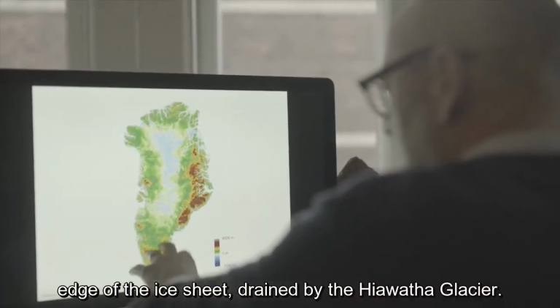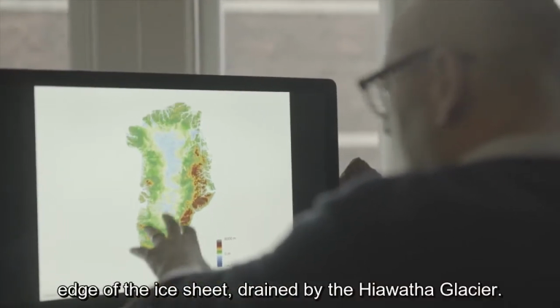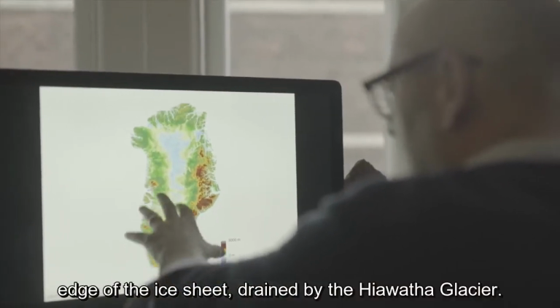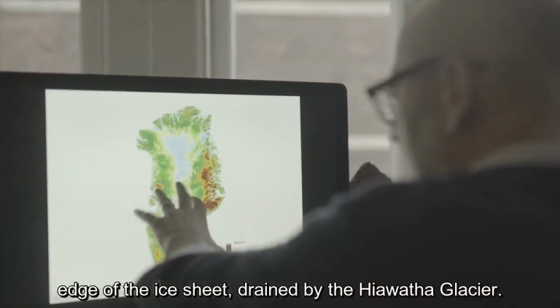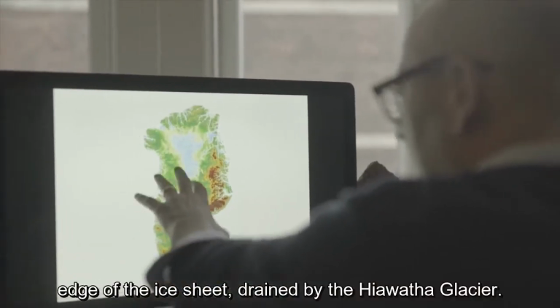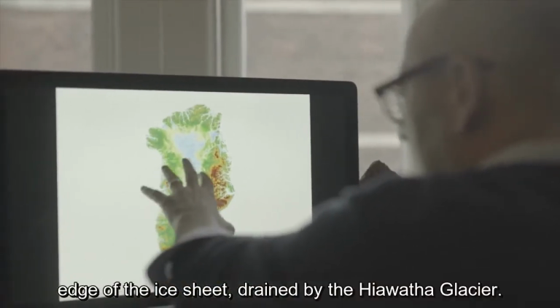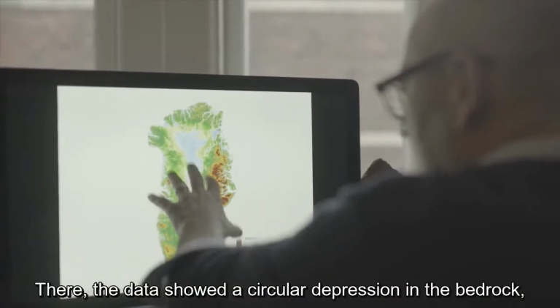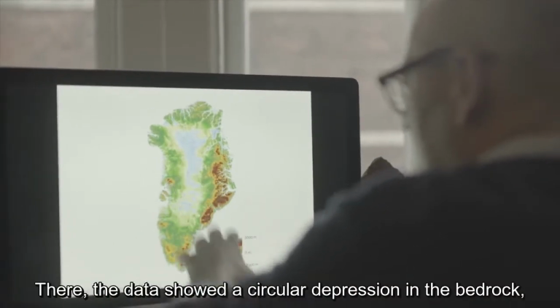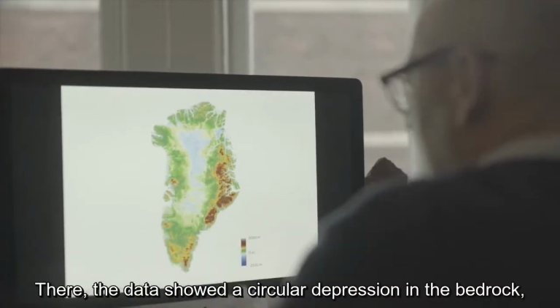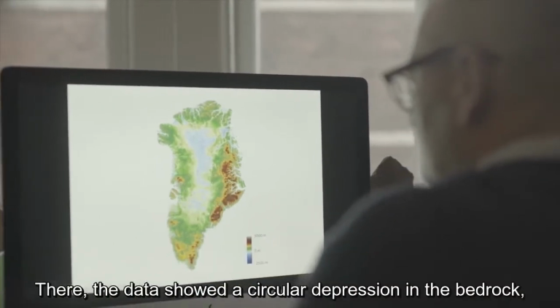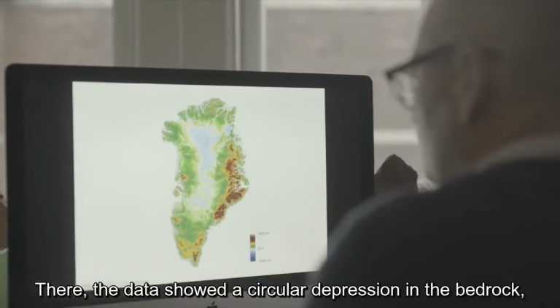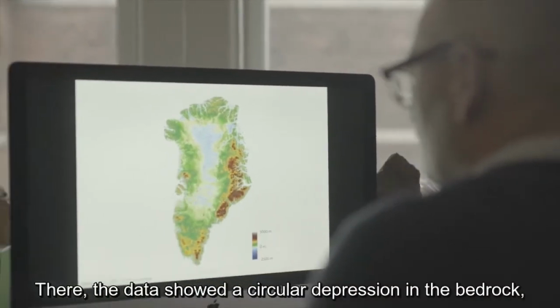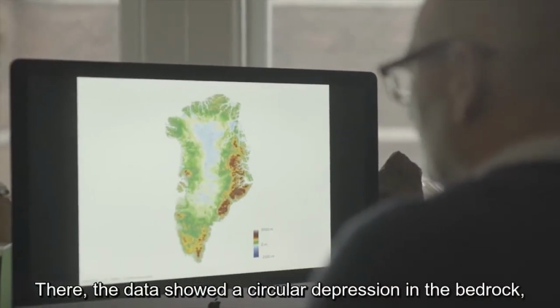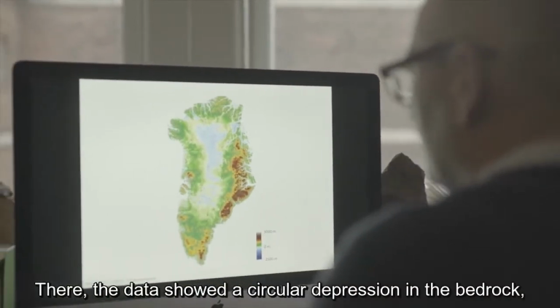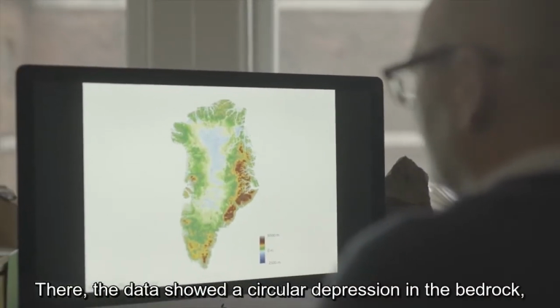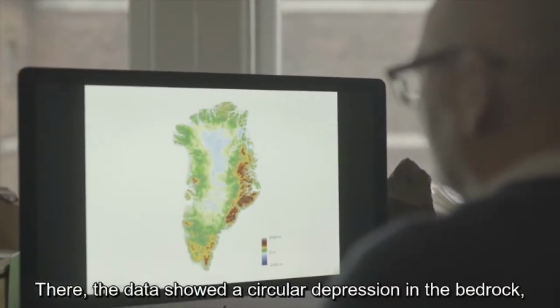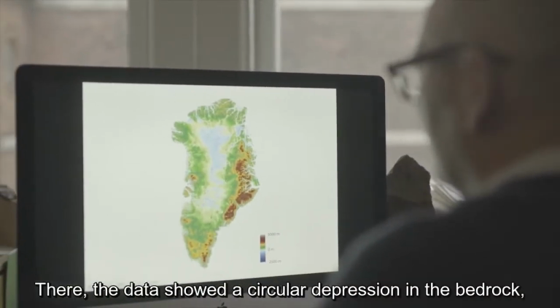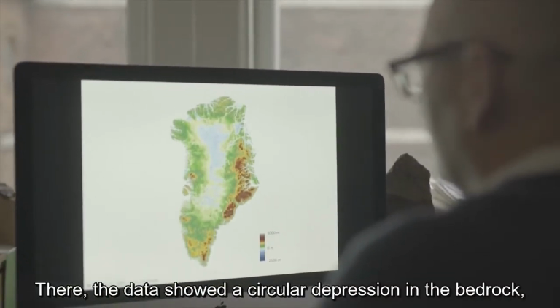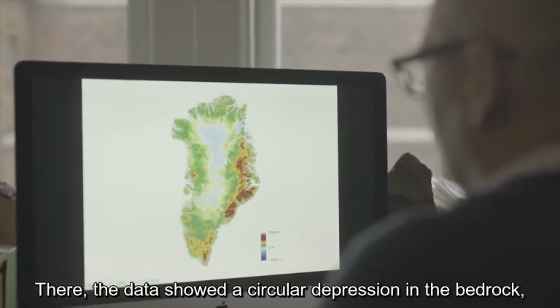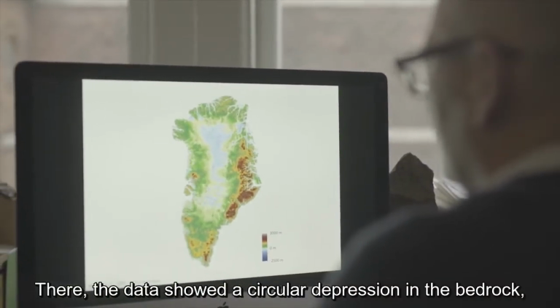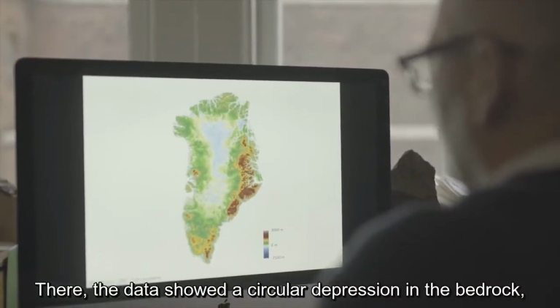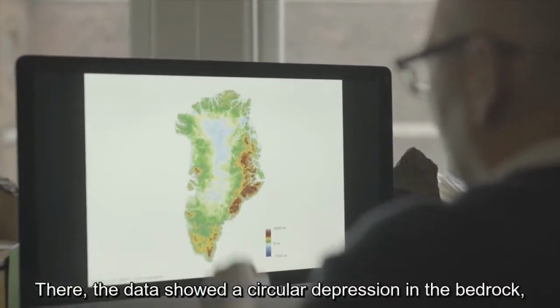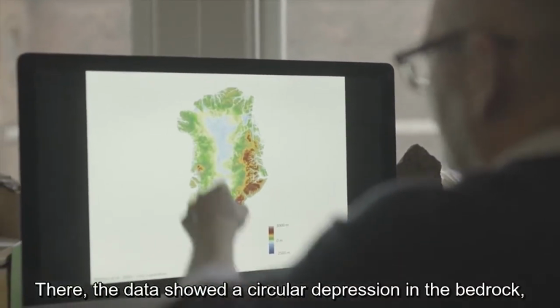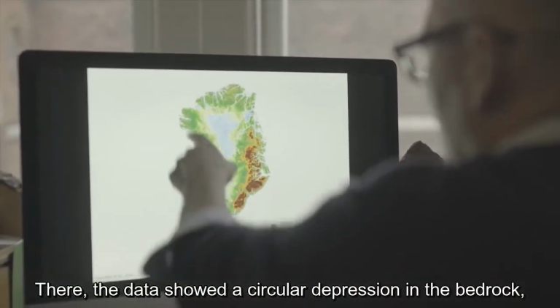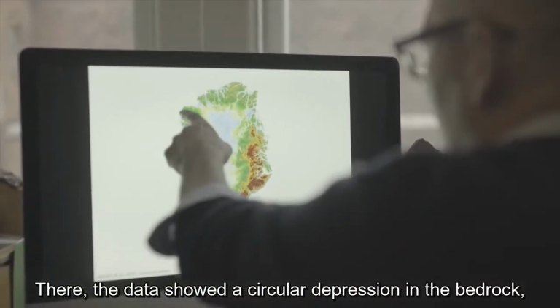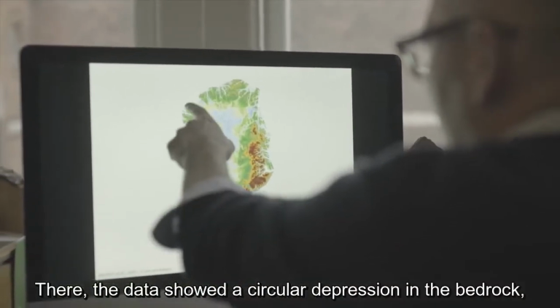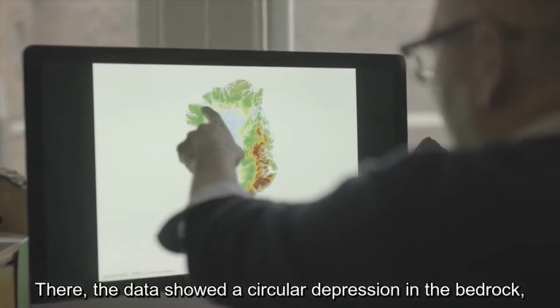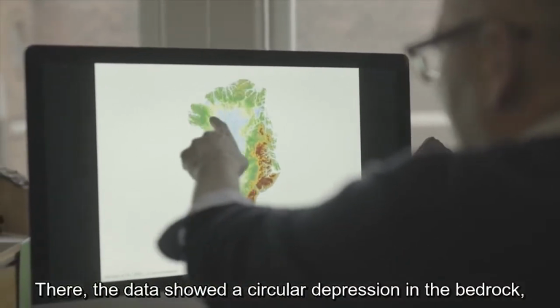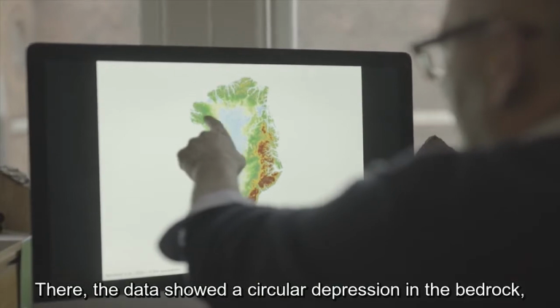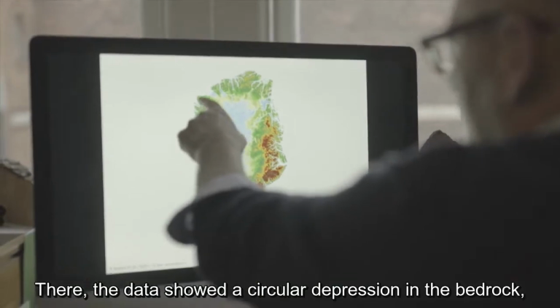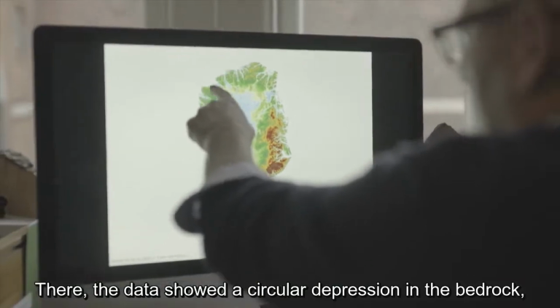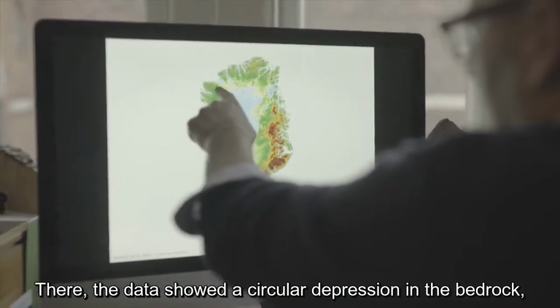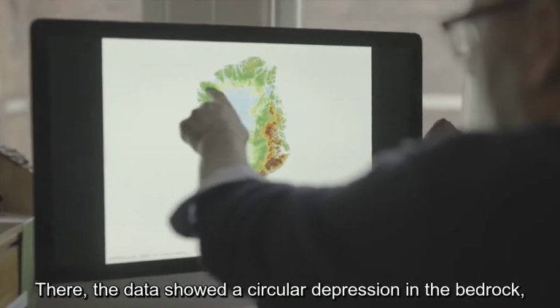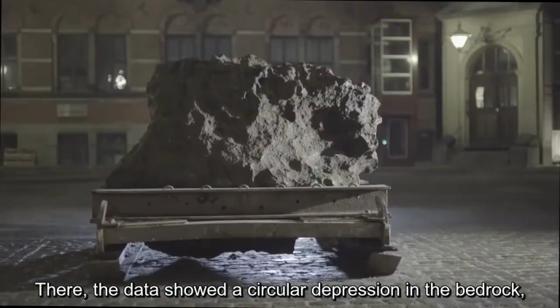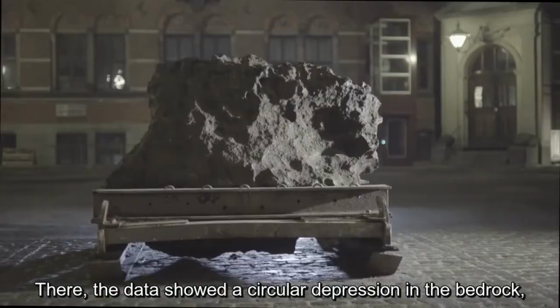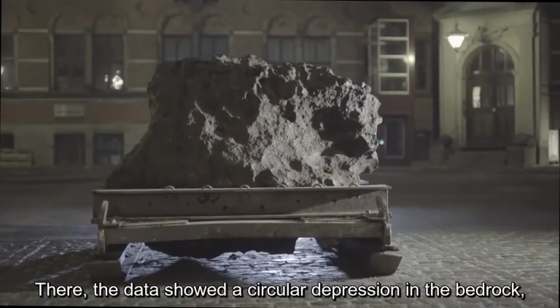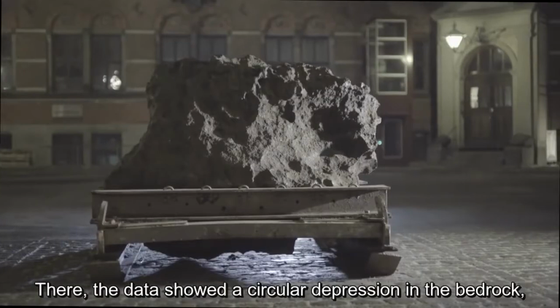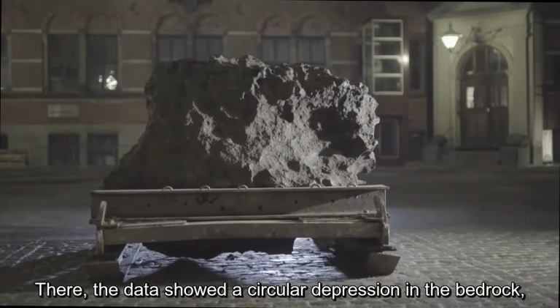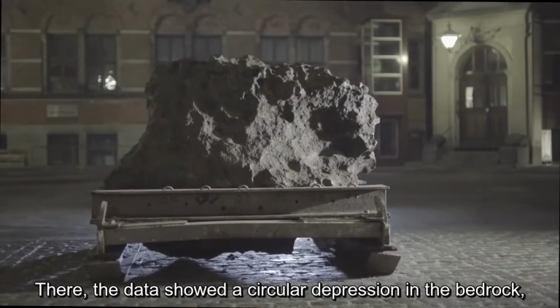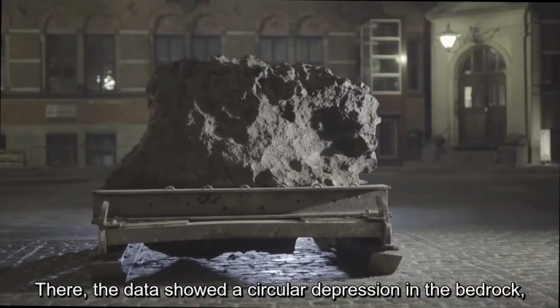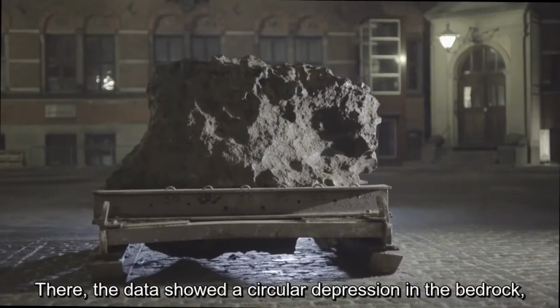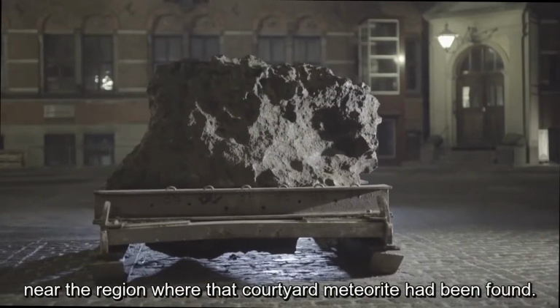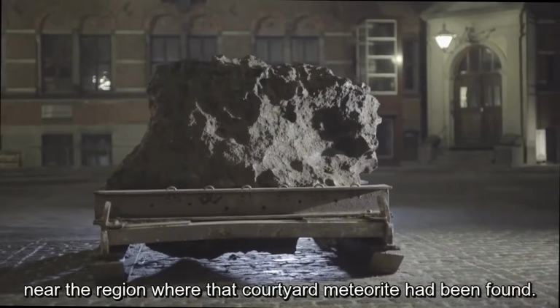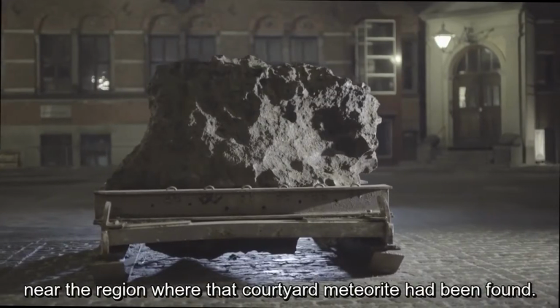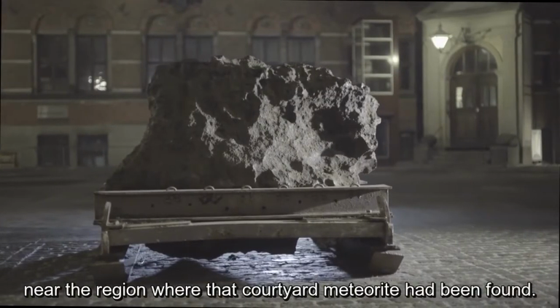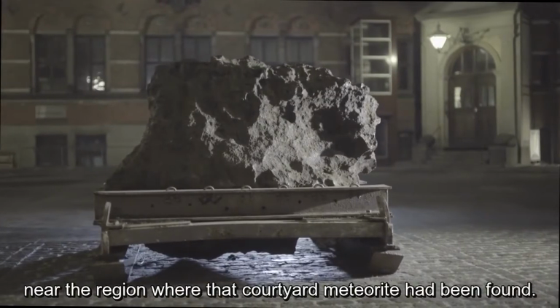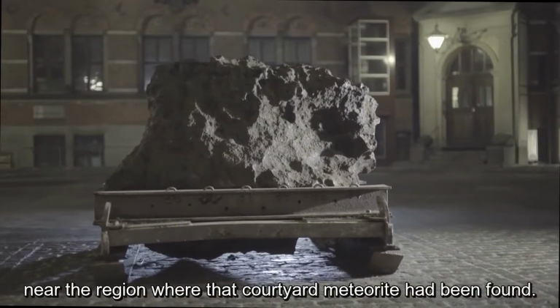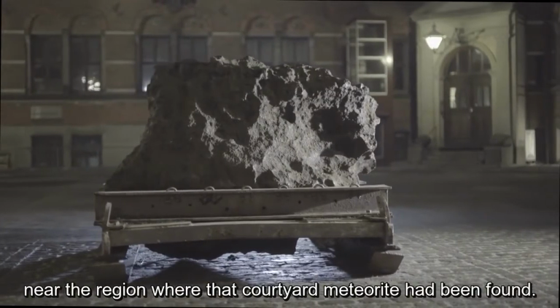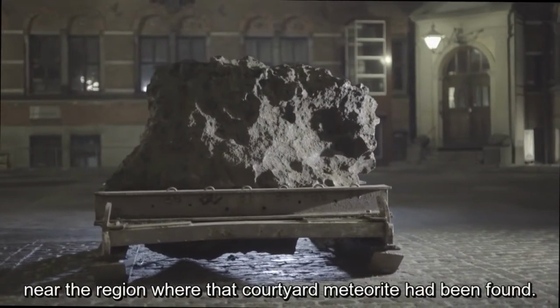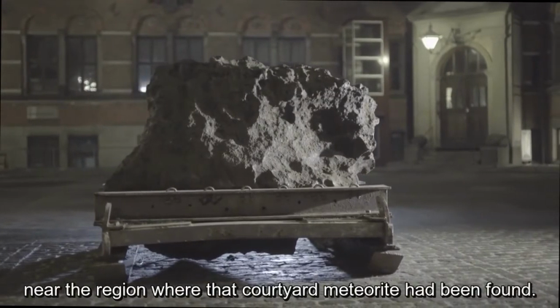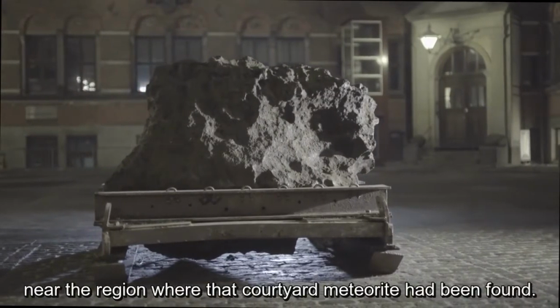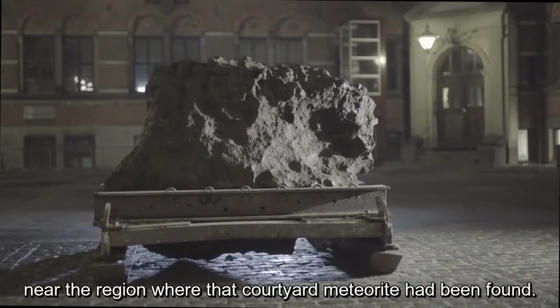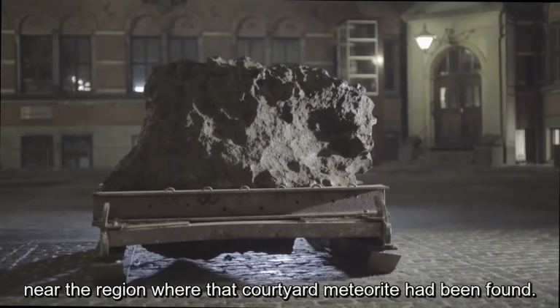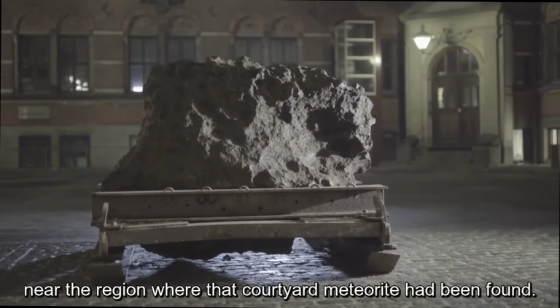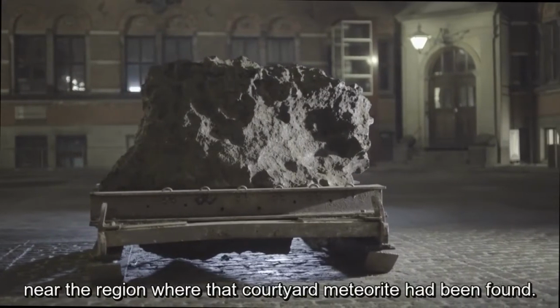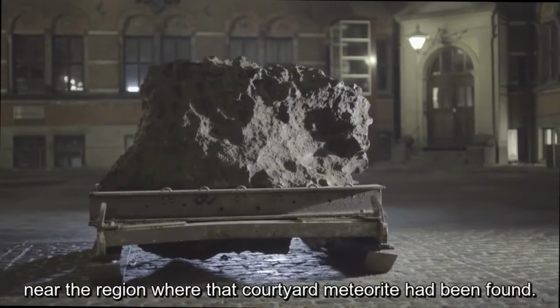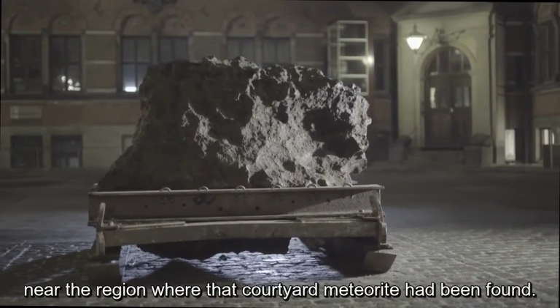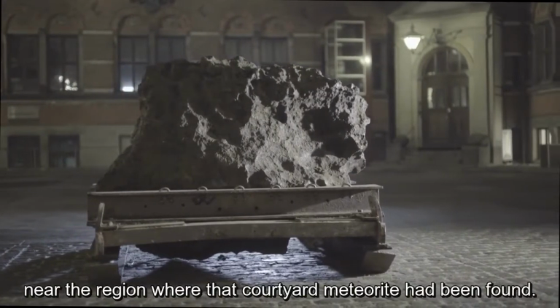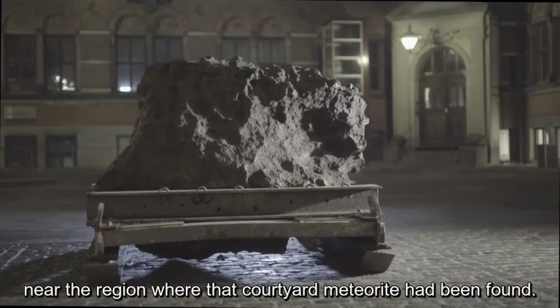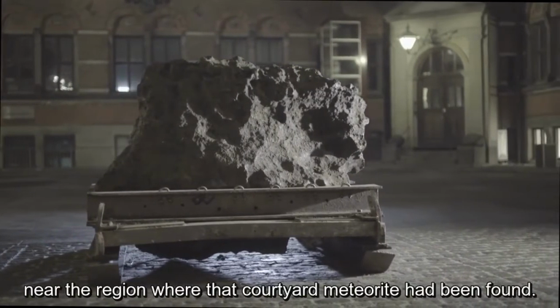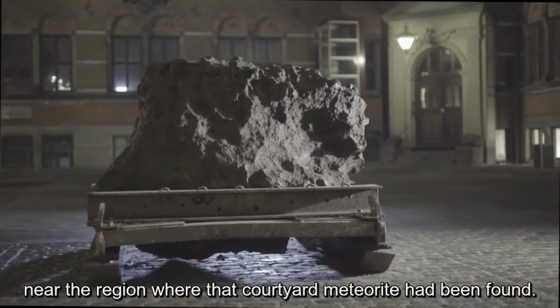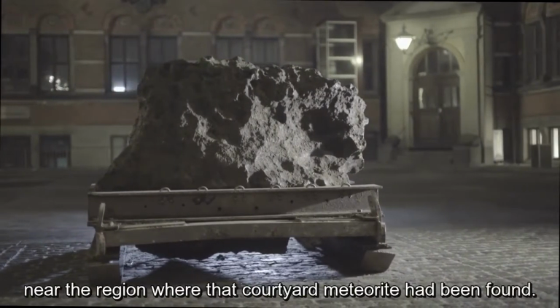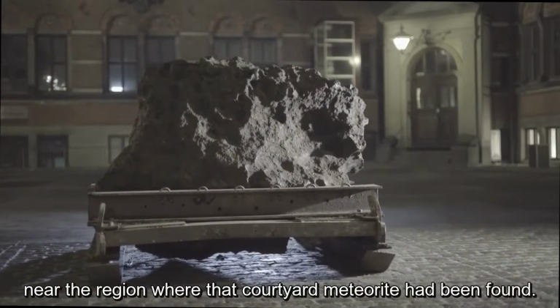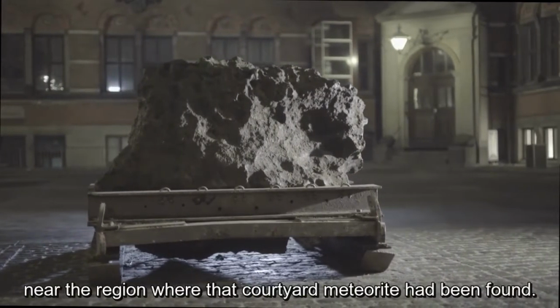One of those areas is the conspicuously semicircular edge of the ice sheet drained by the Hiawatha glacier. There, the data showed a circular depression in the bedrock, near the region where that iron meteorite had been found.